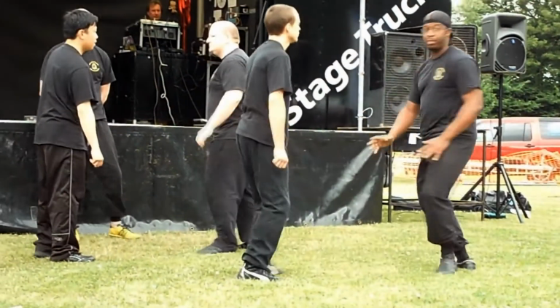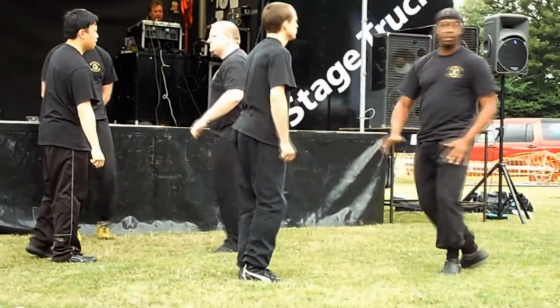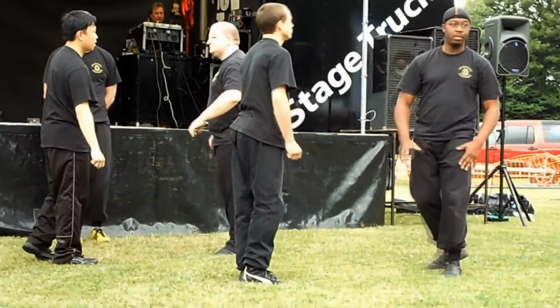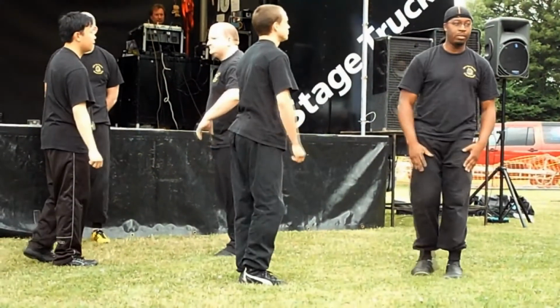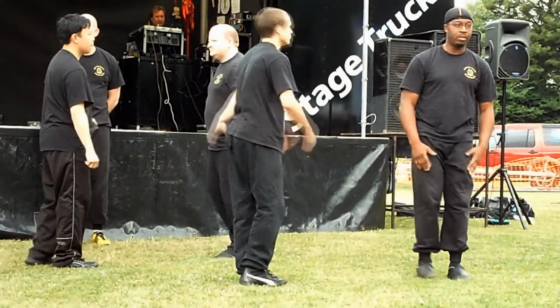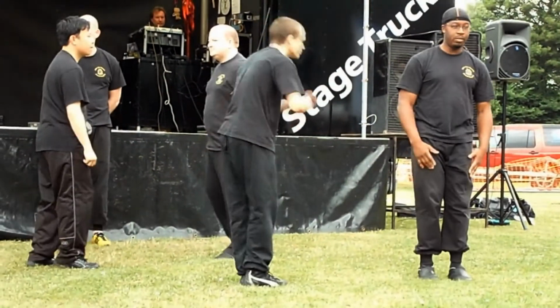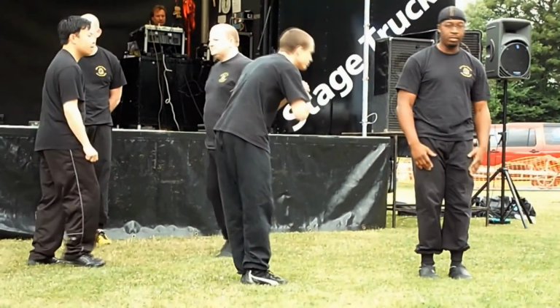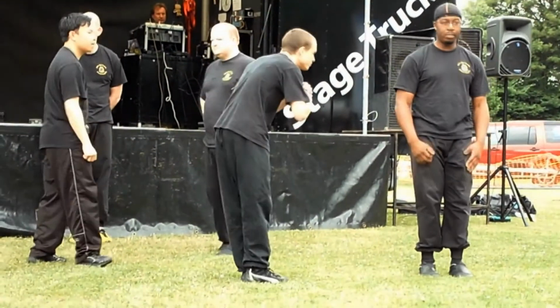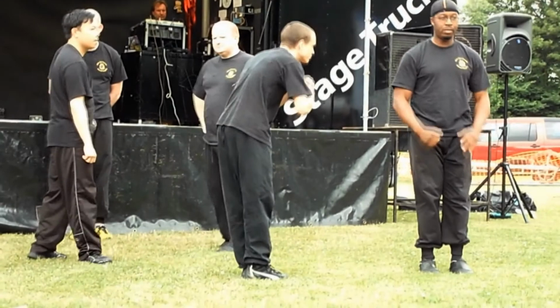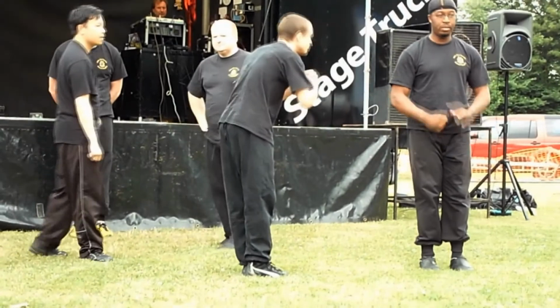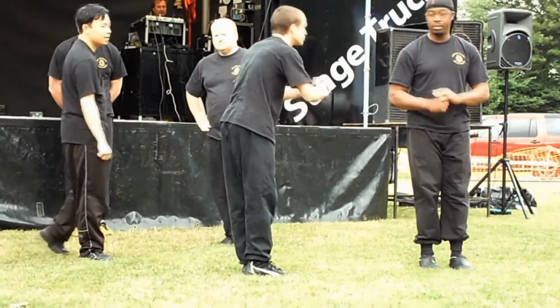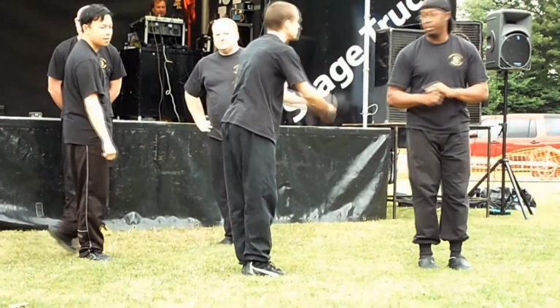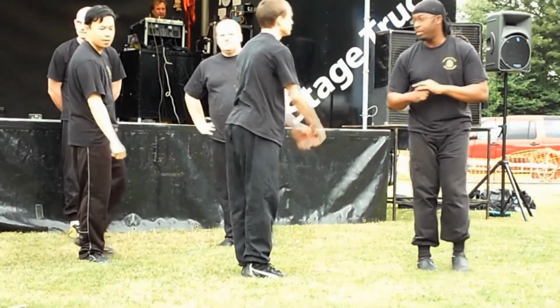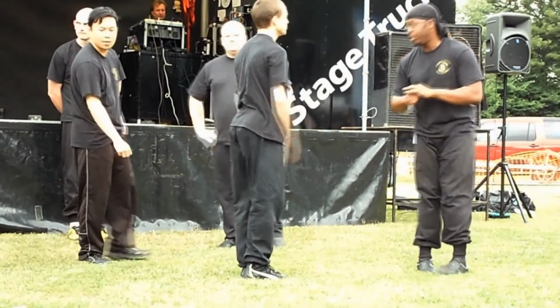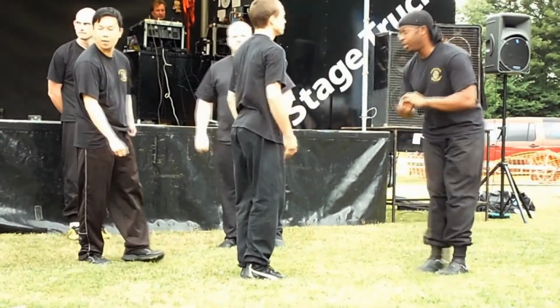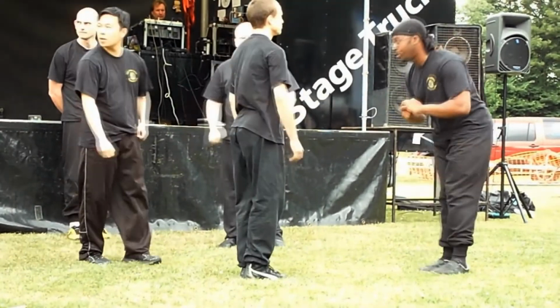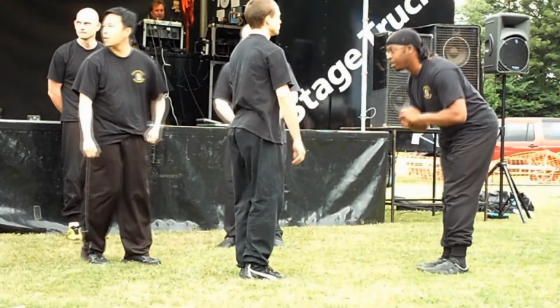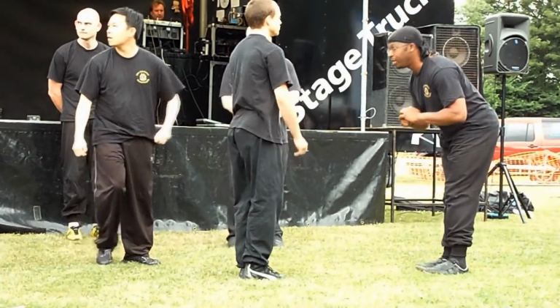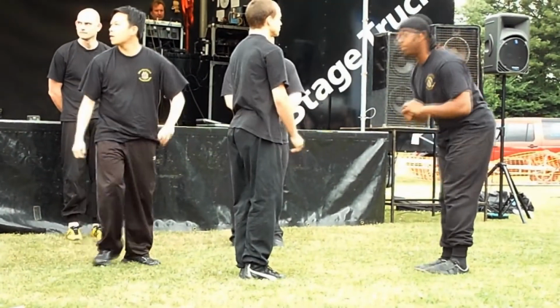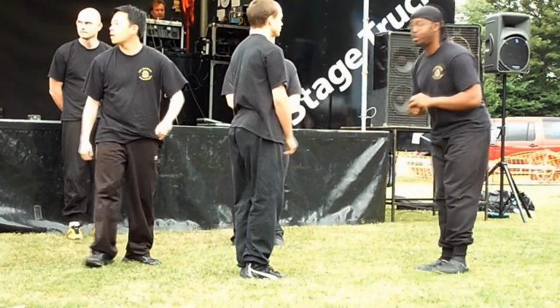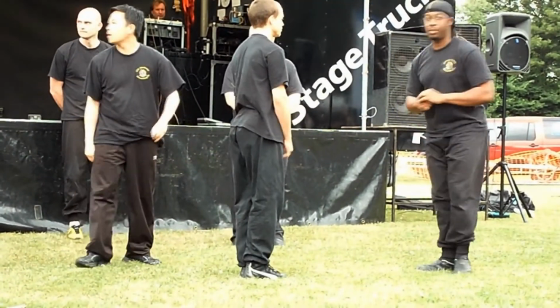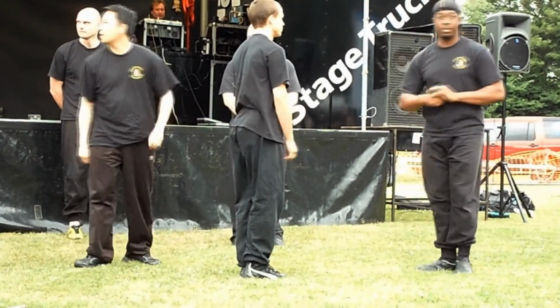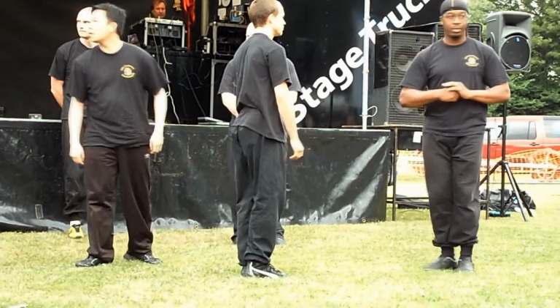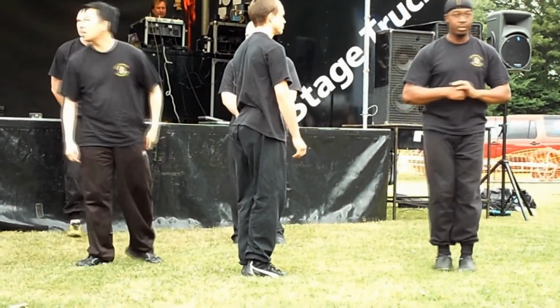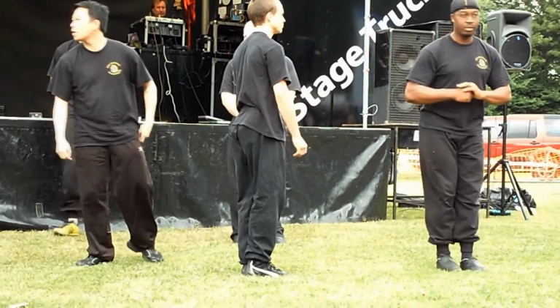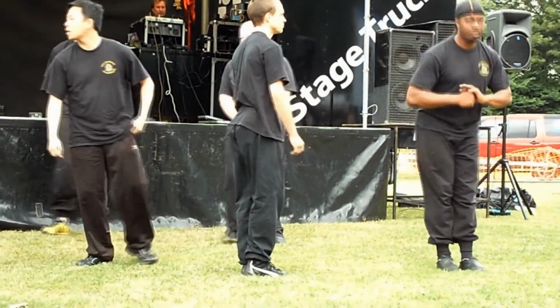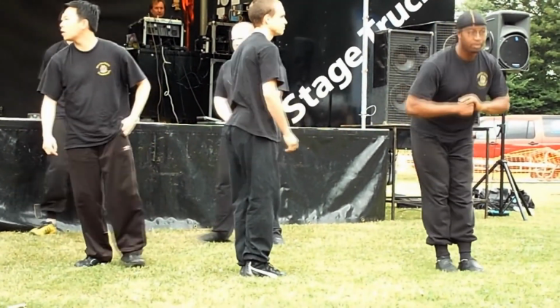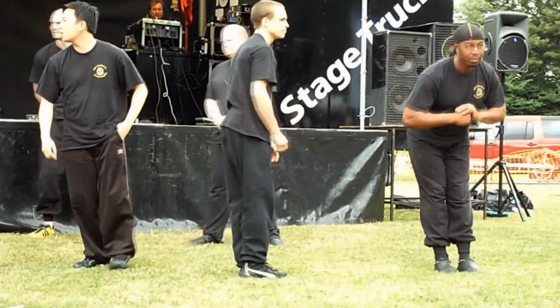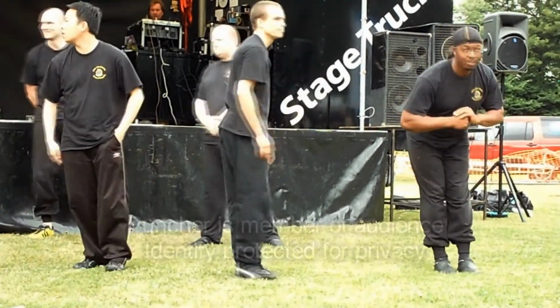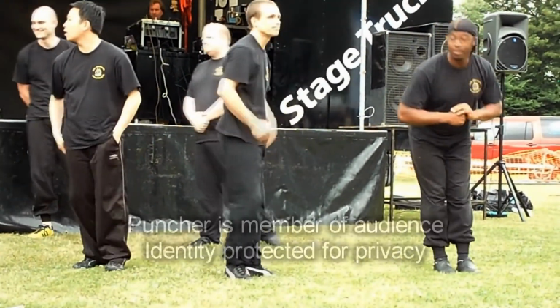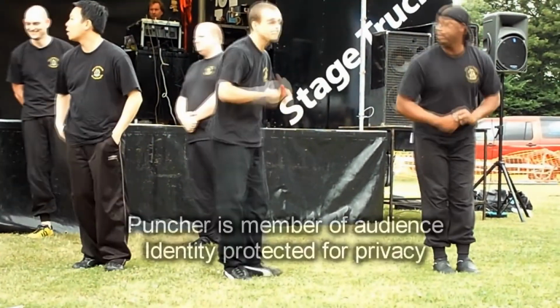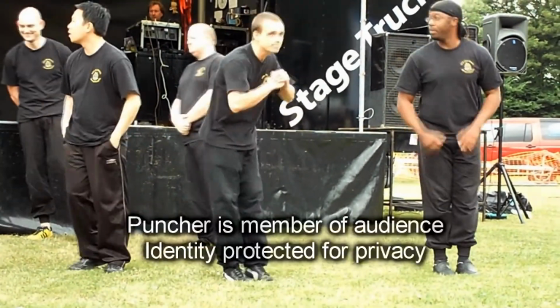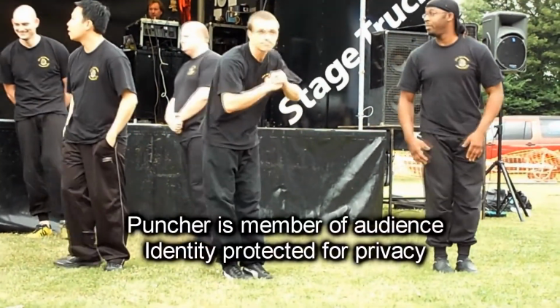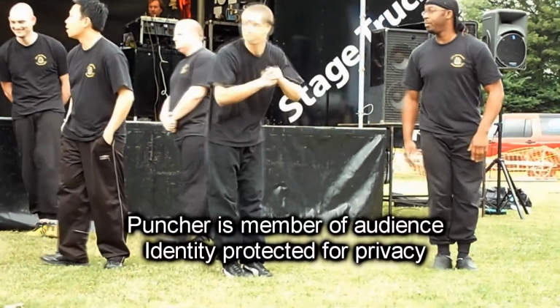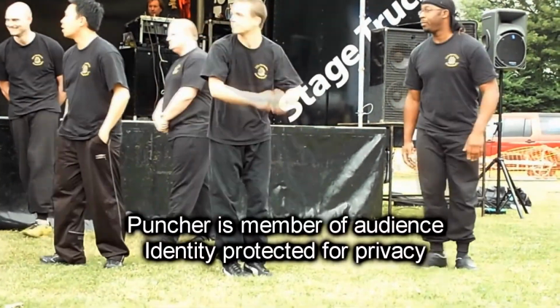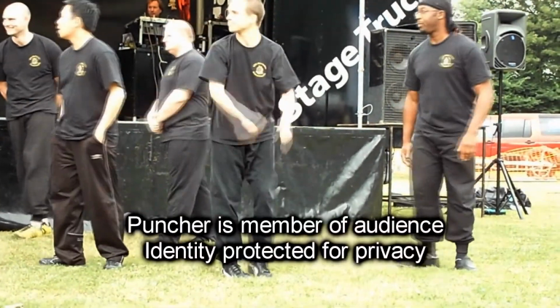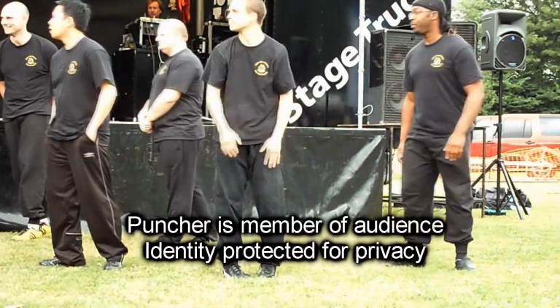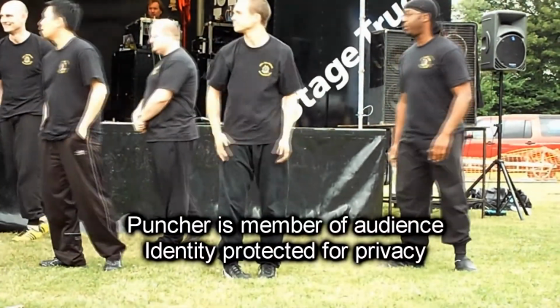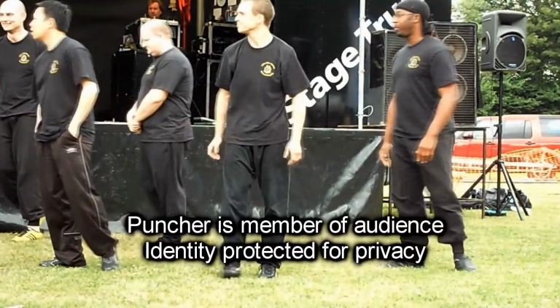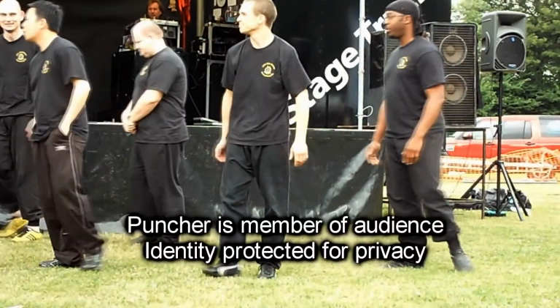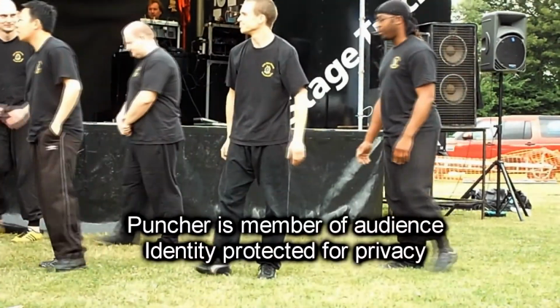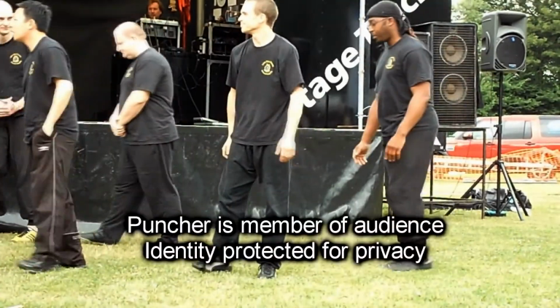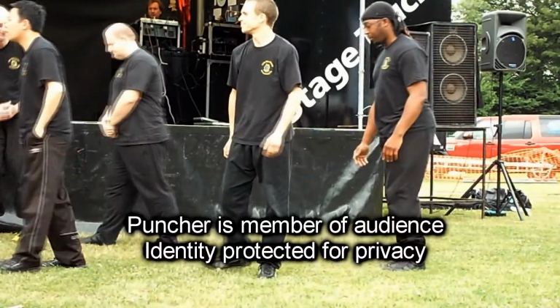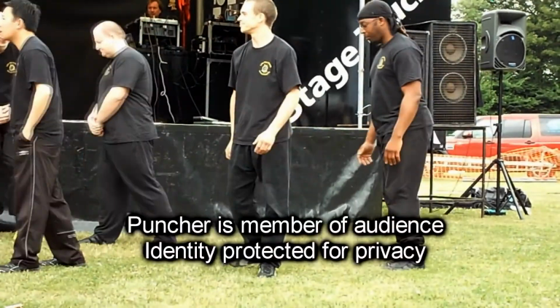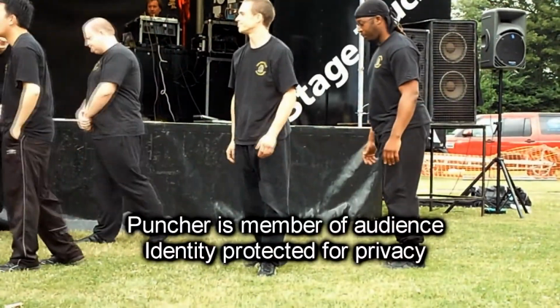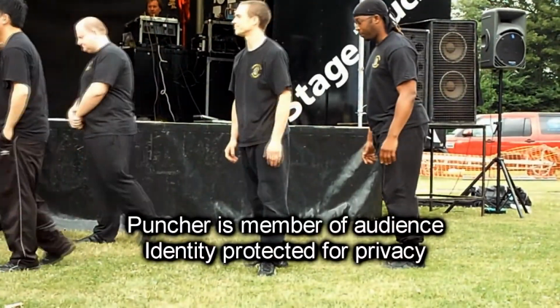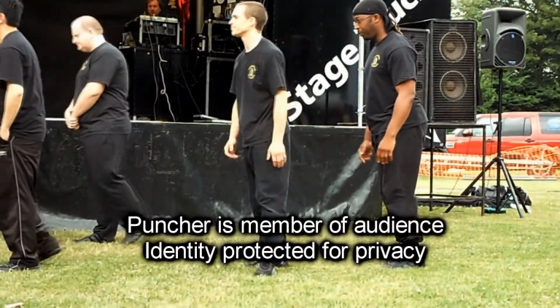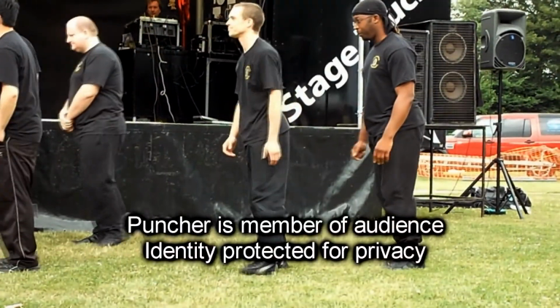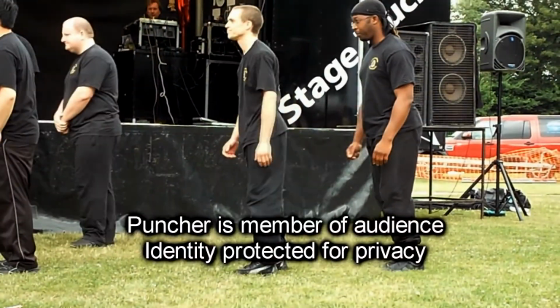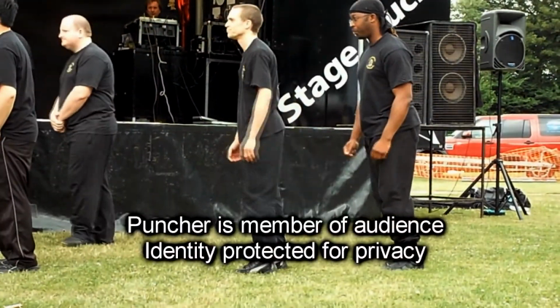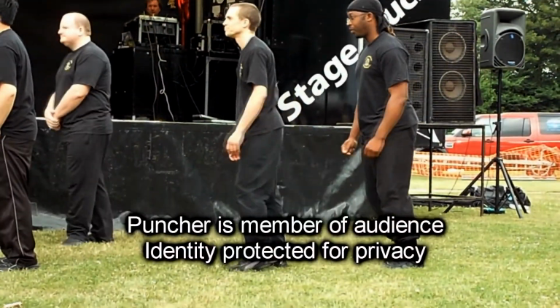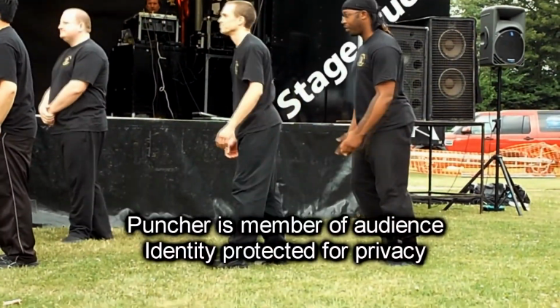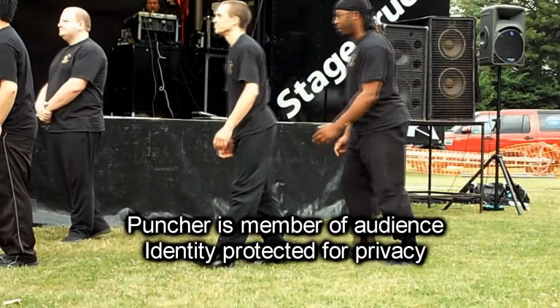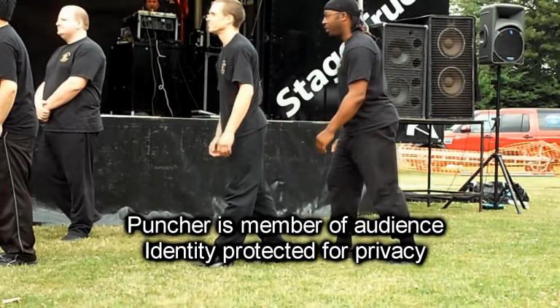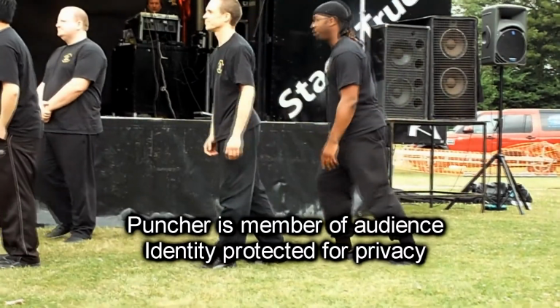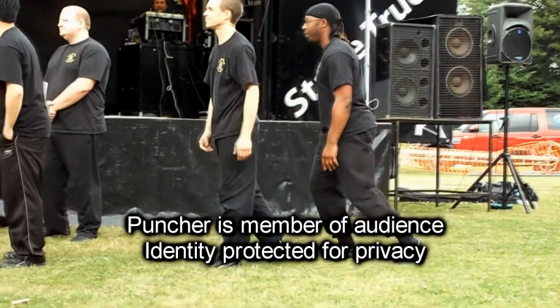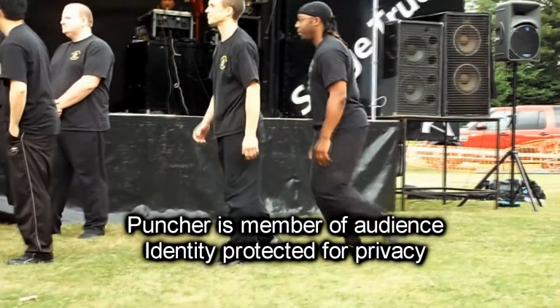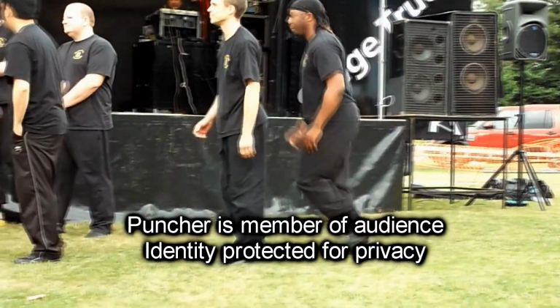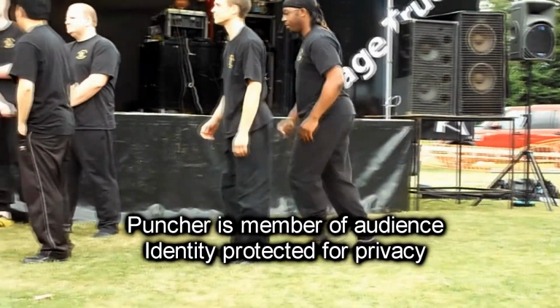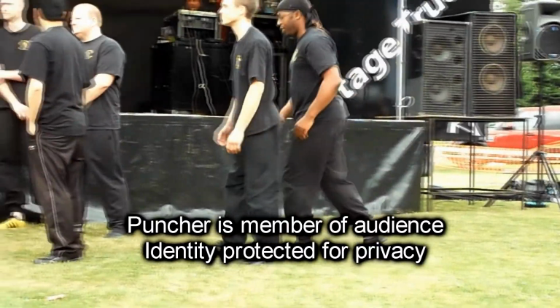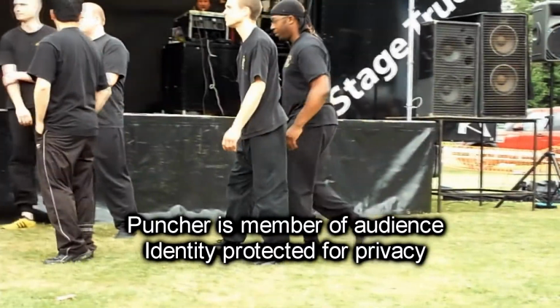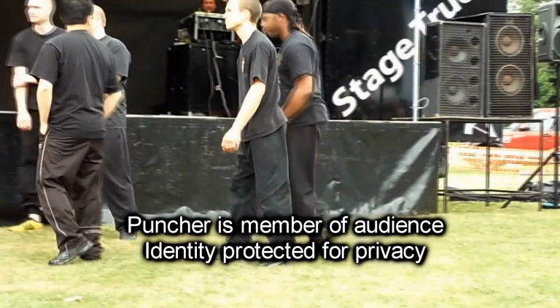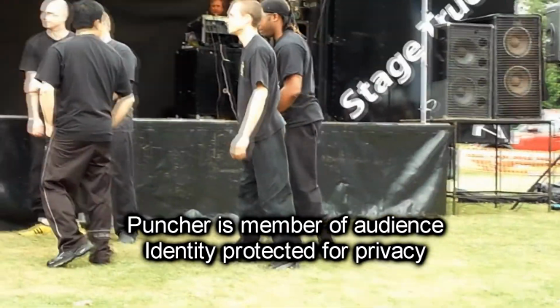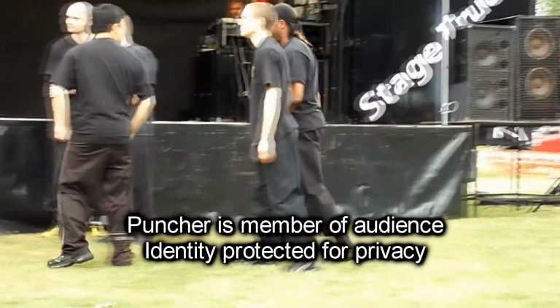And just to show how this has developed, I've got a new friend here and he's going to throw me a couple.